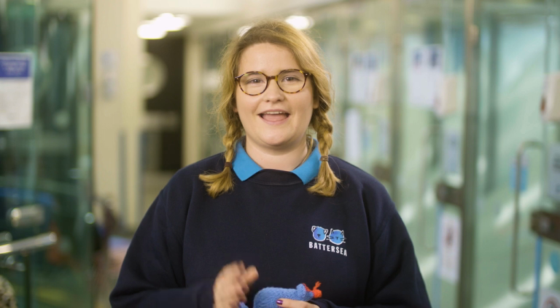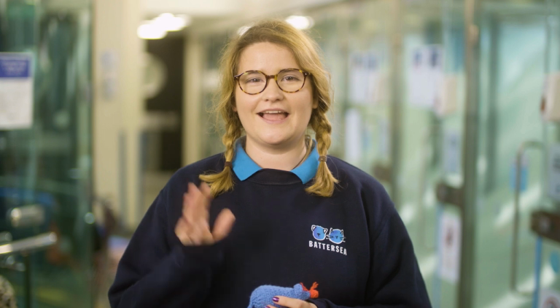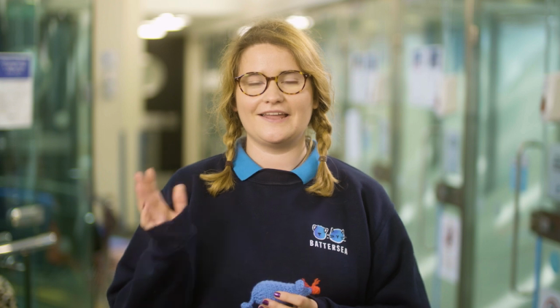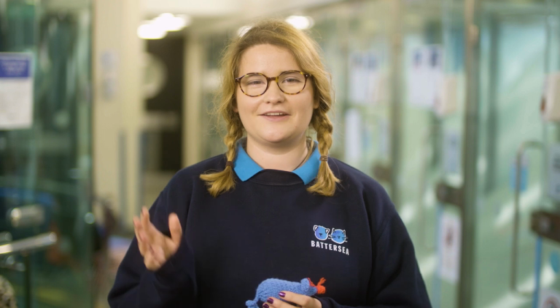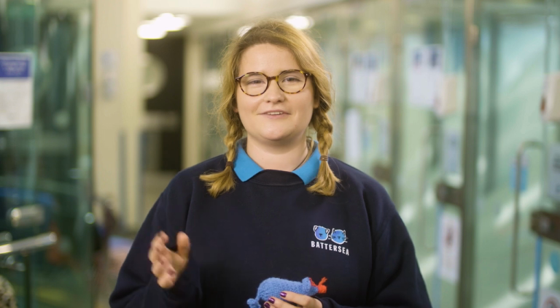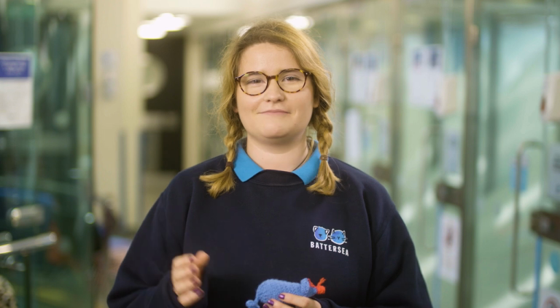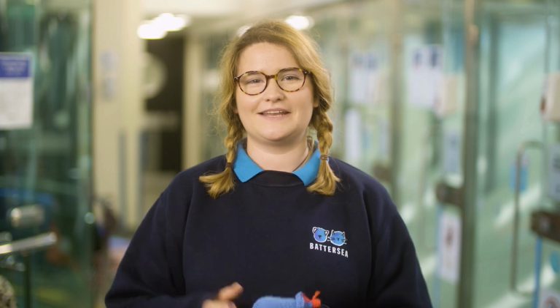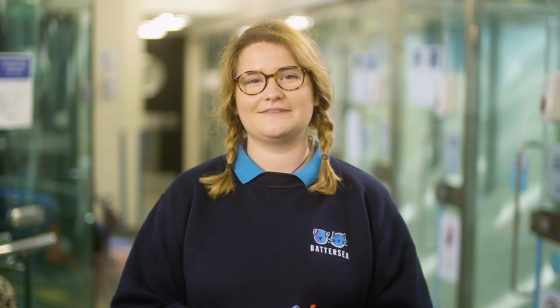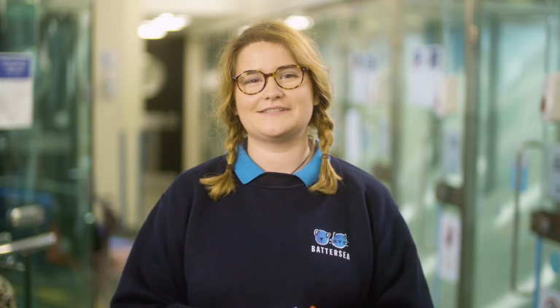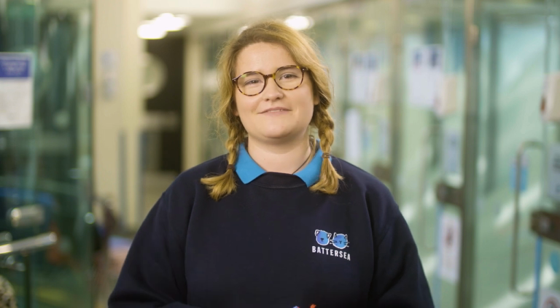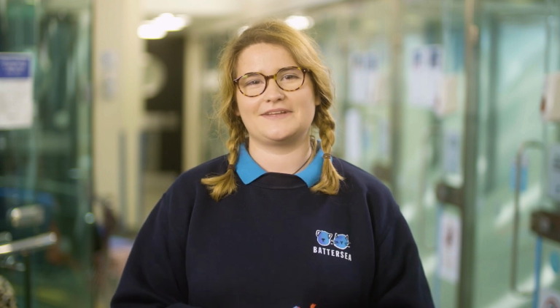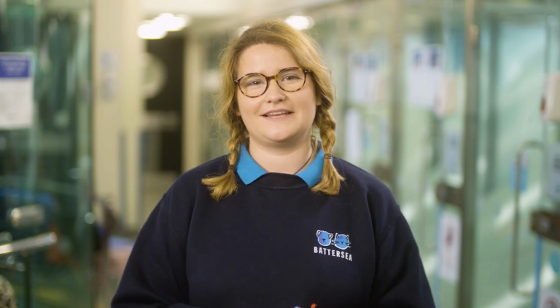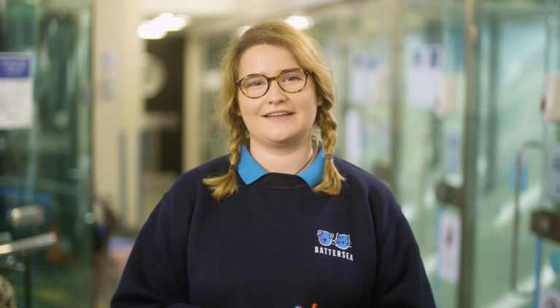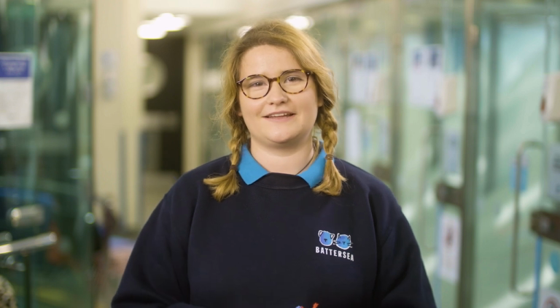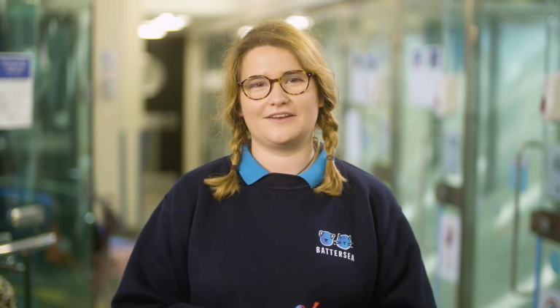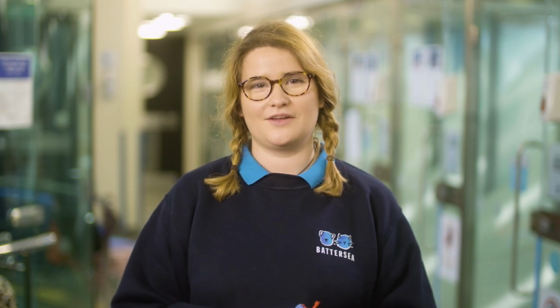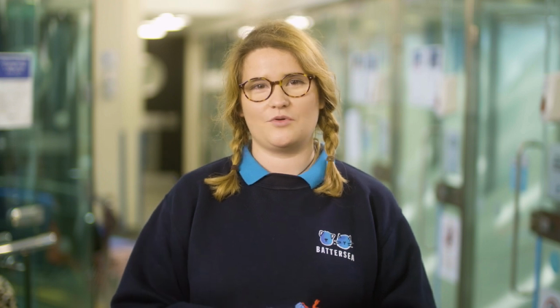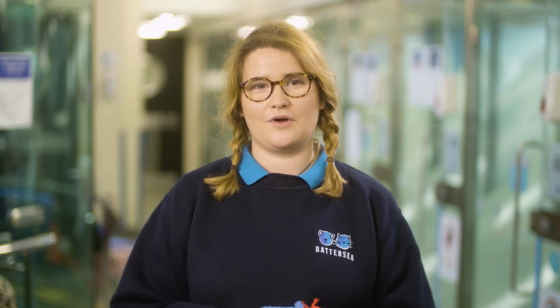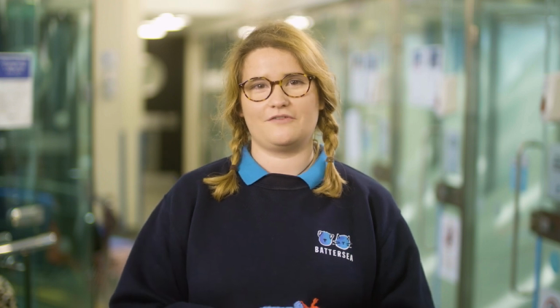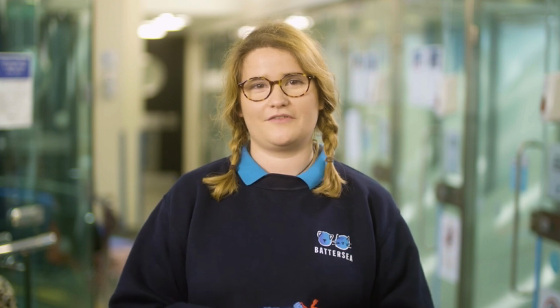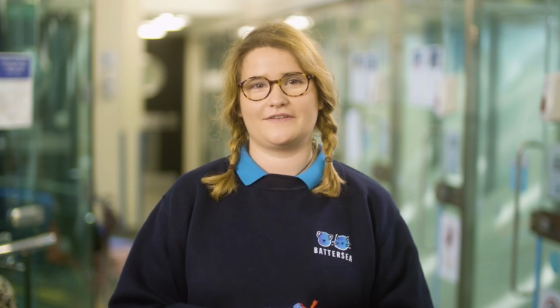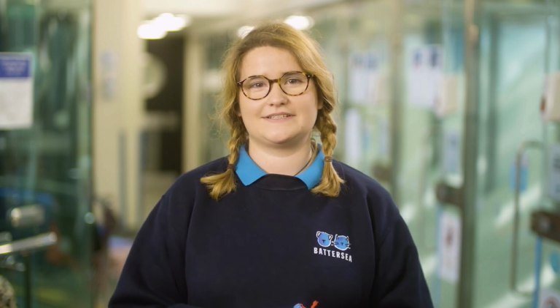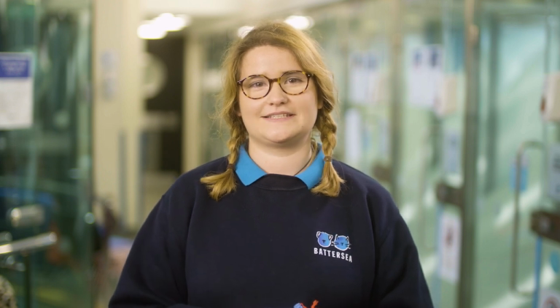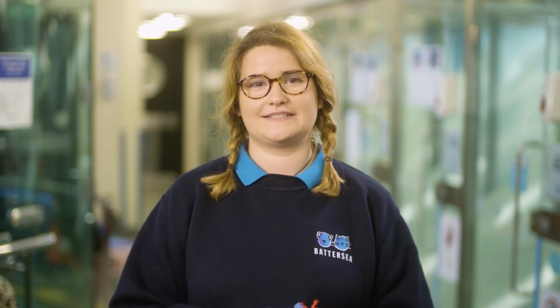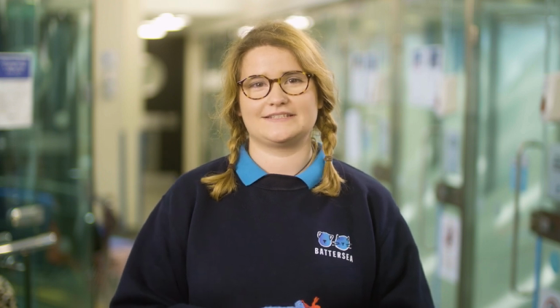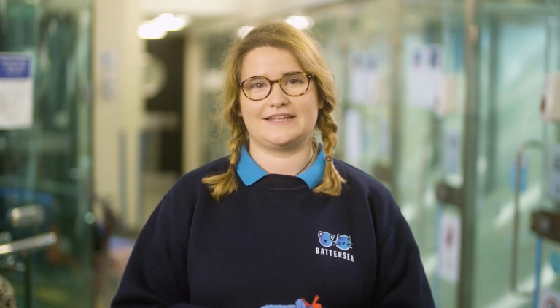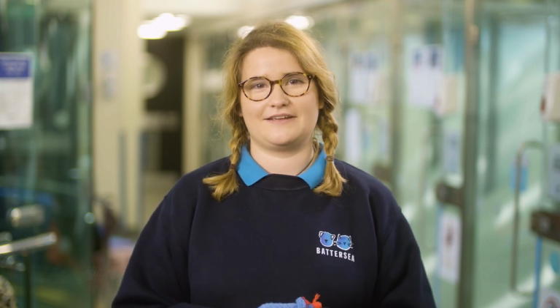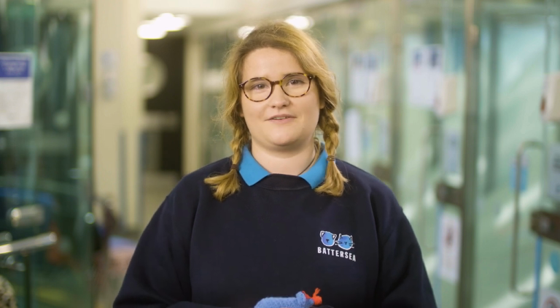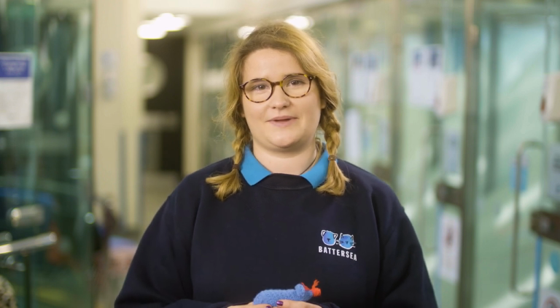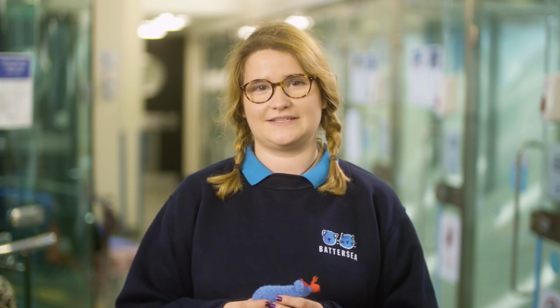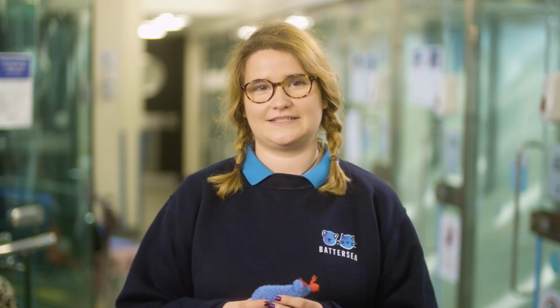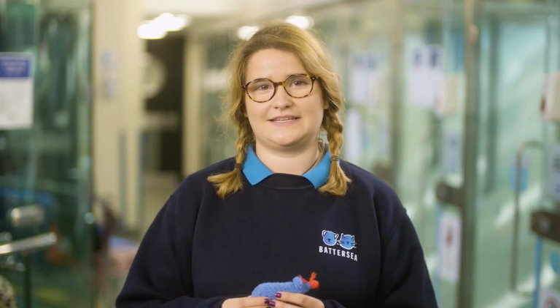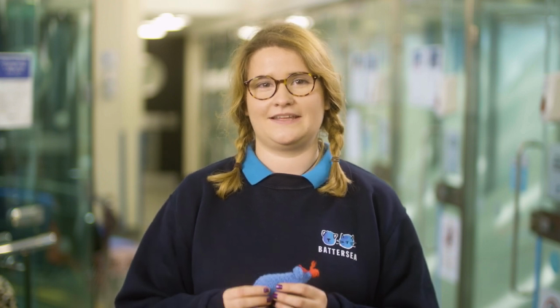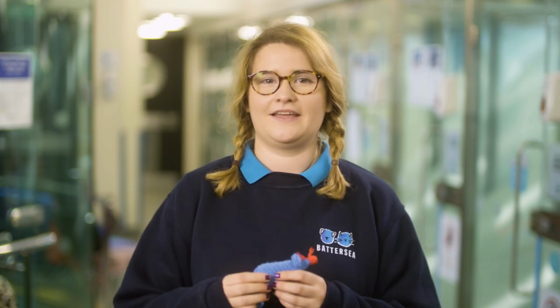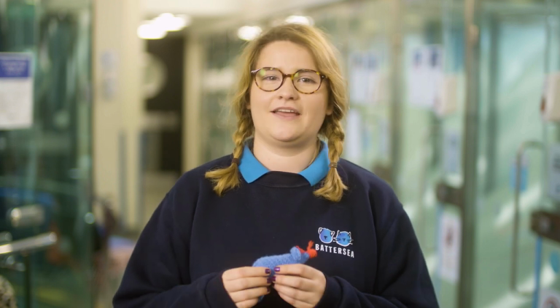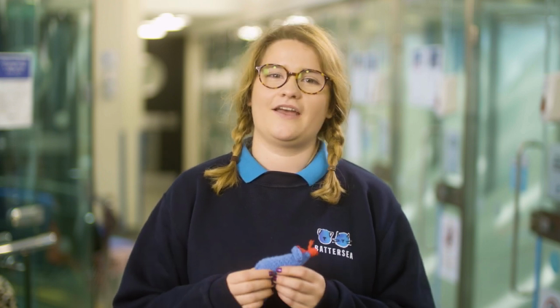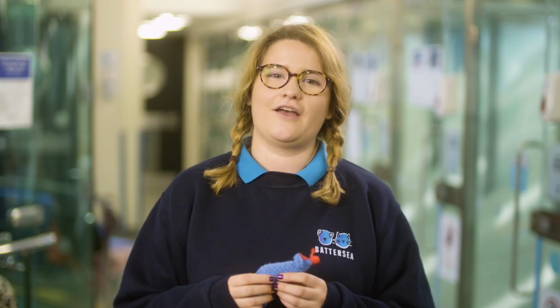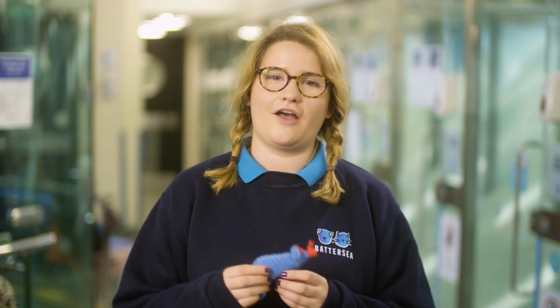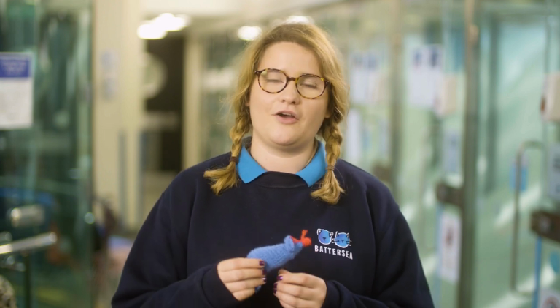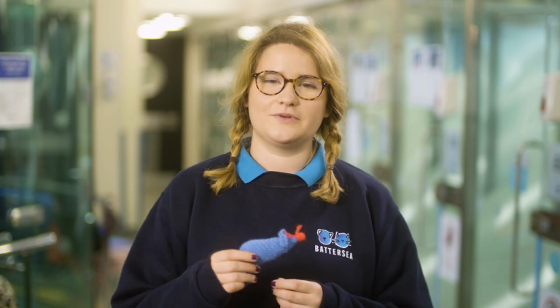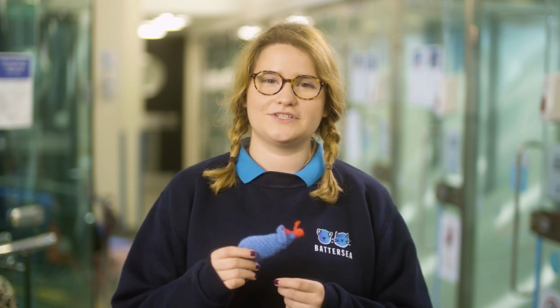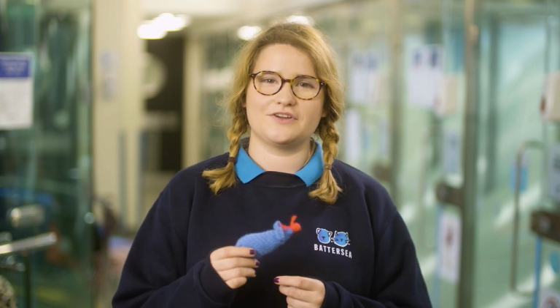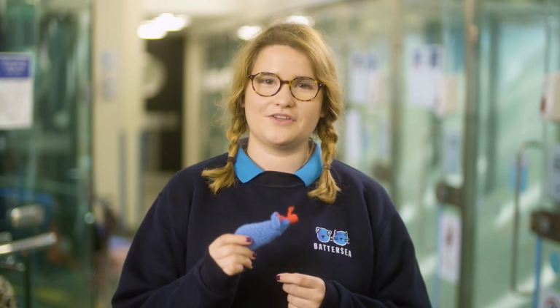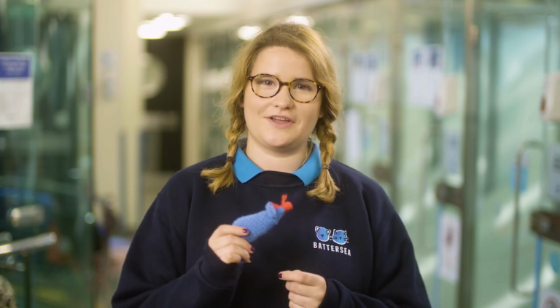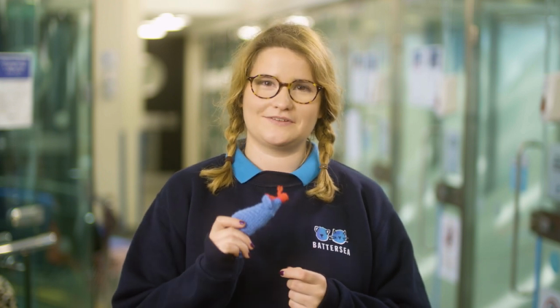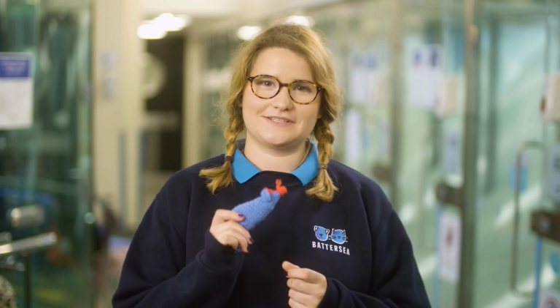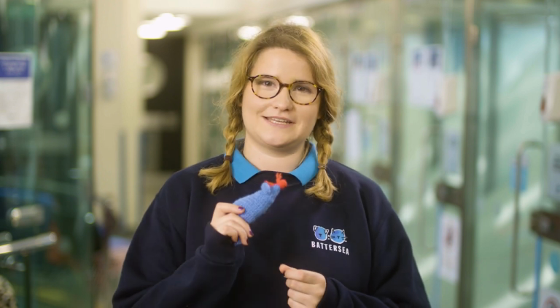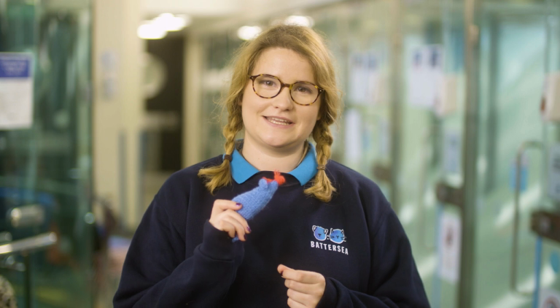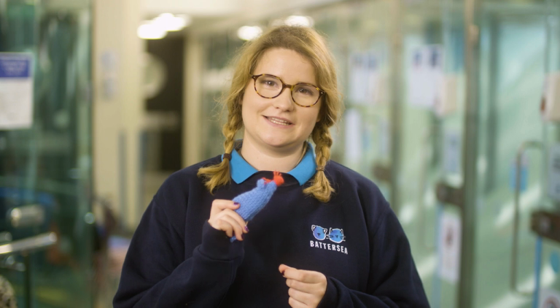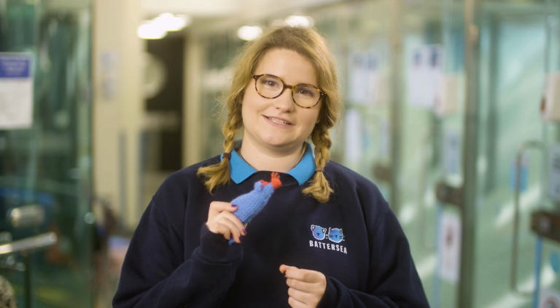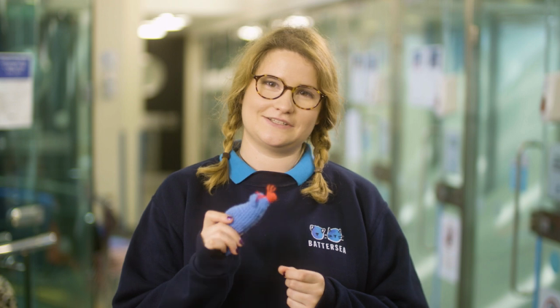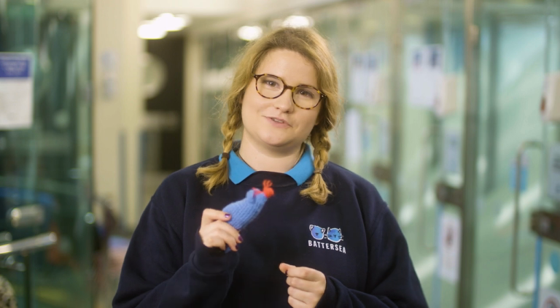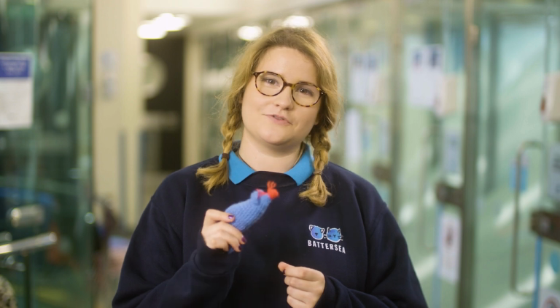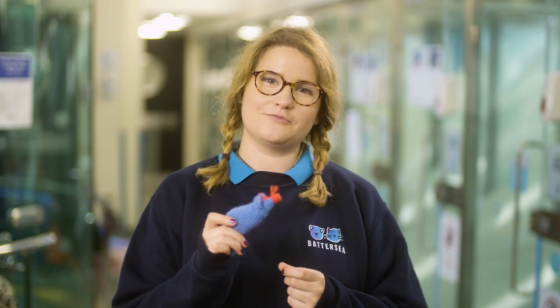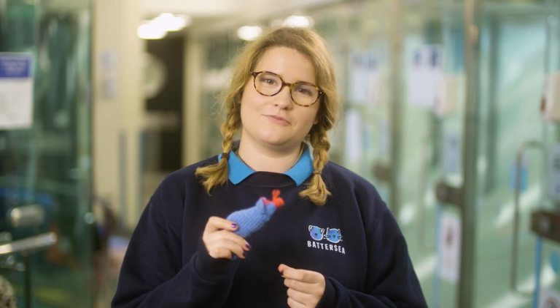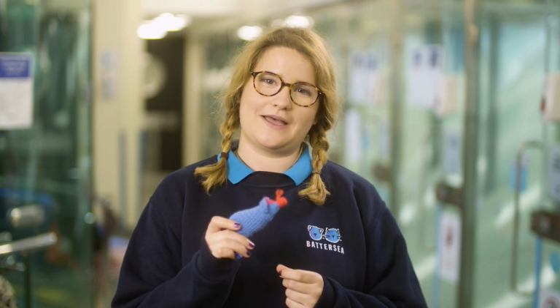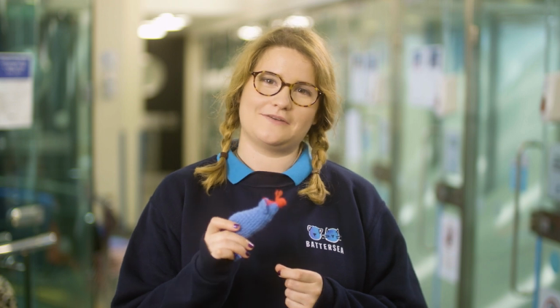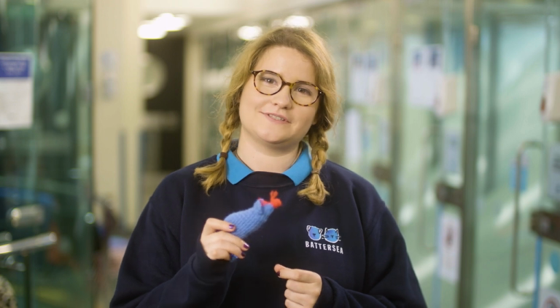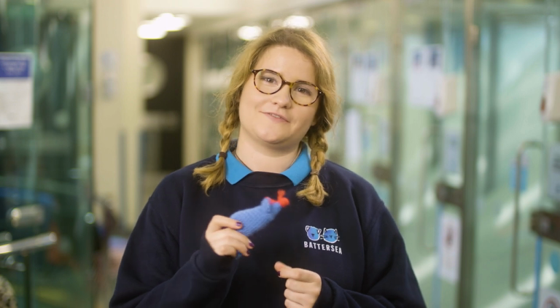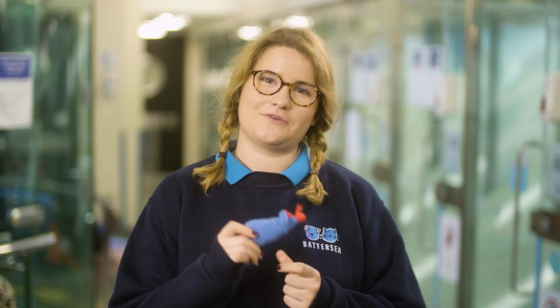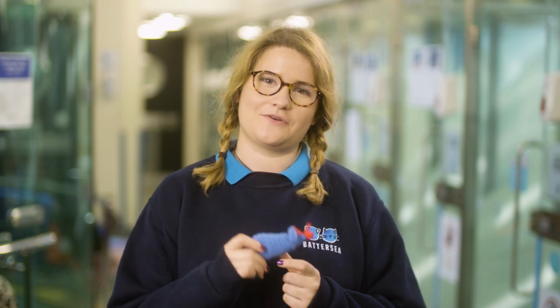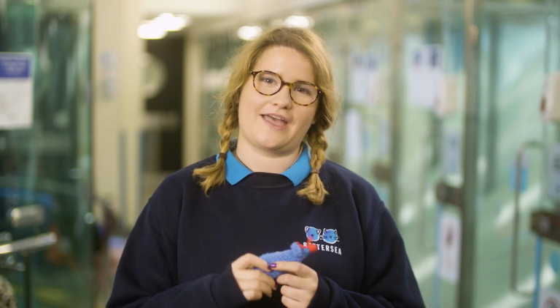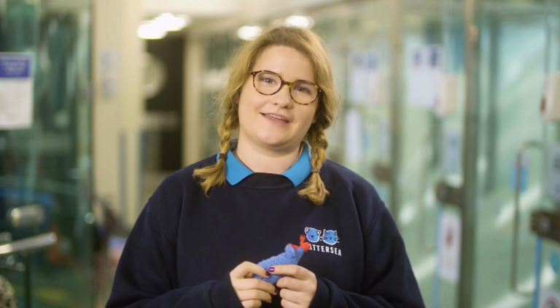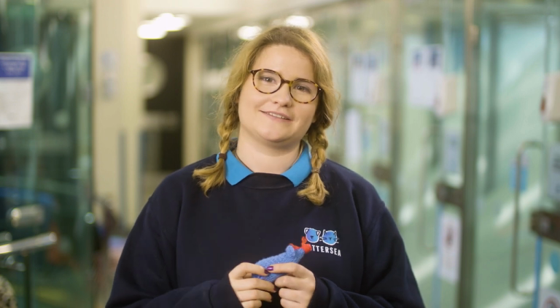Hello, my name's Camilla and I'm a welfare assistant here at Battersea. I'll be showing you how to knit this adorable mouse for your cat.